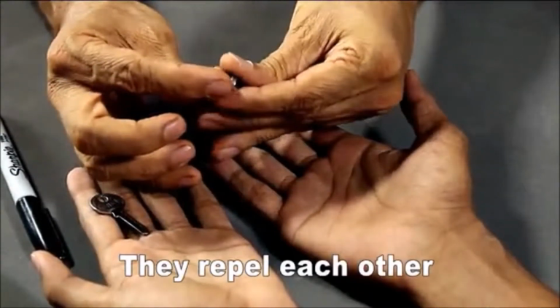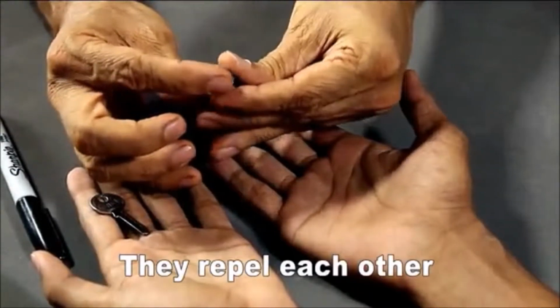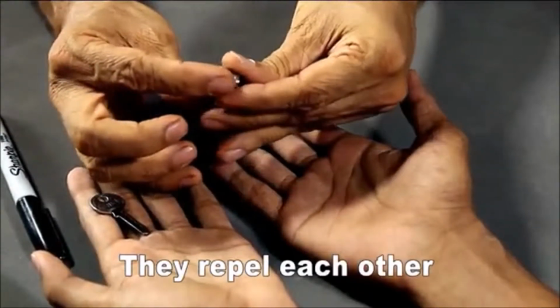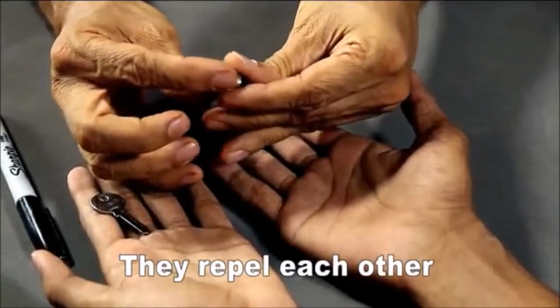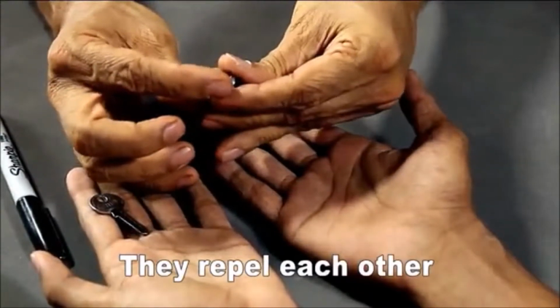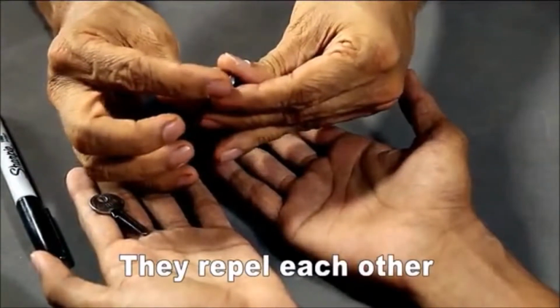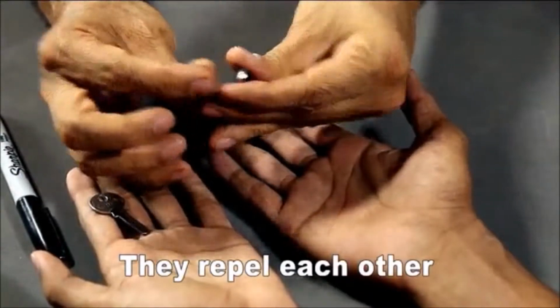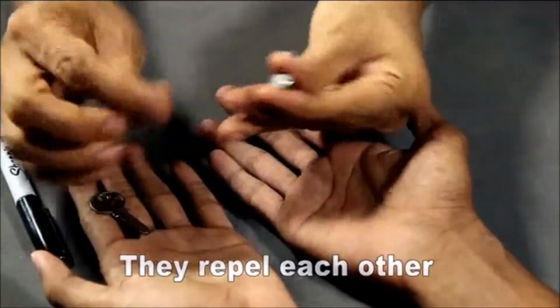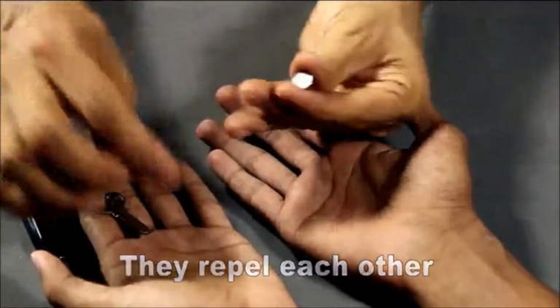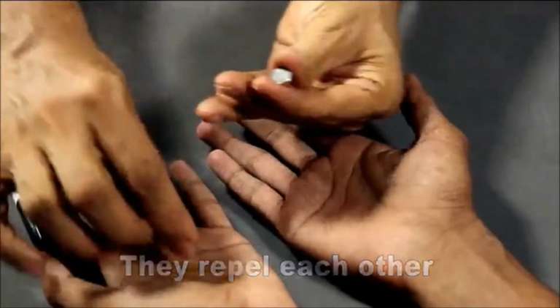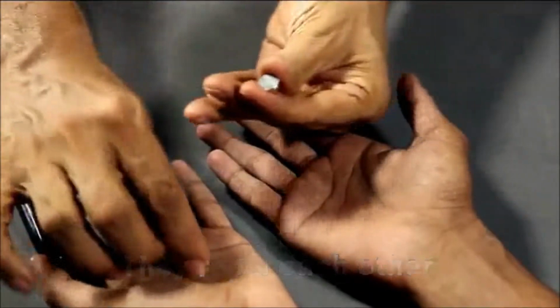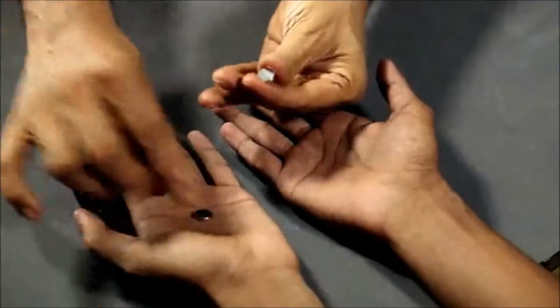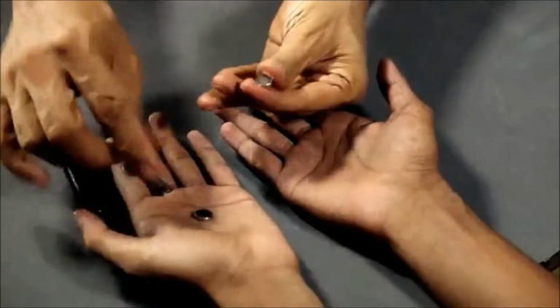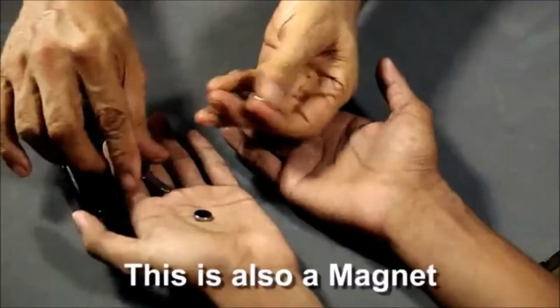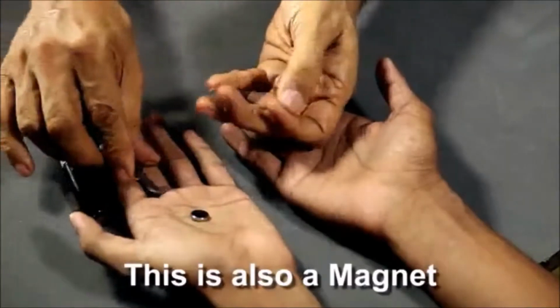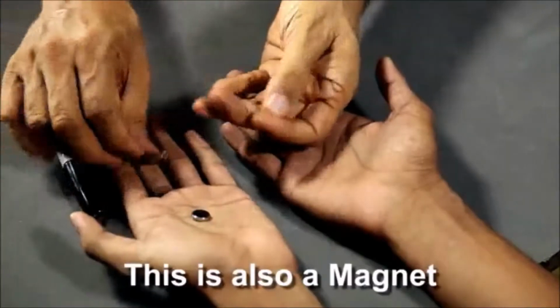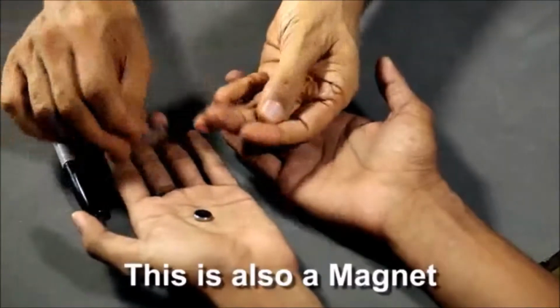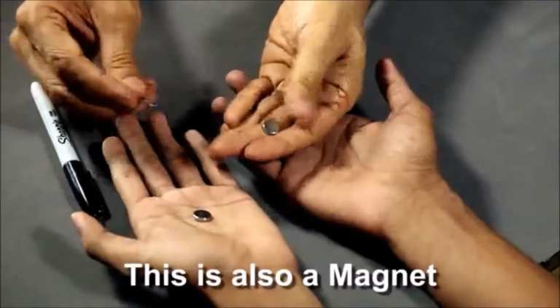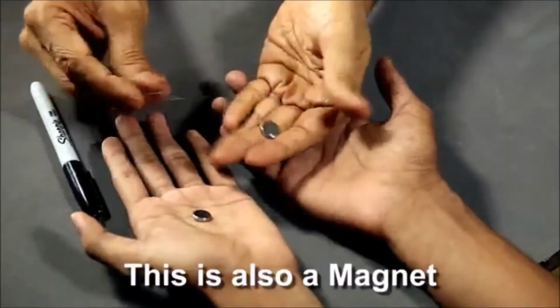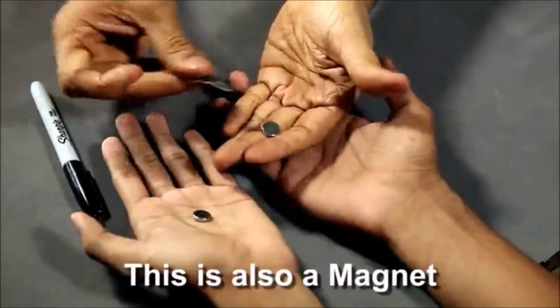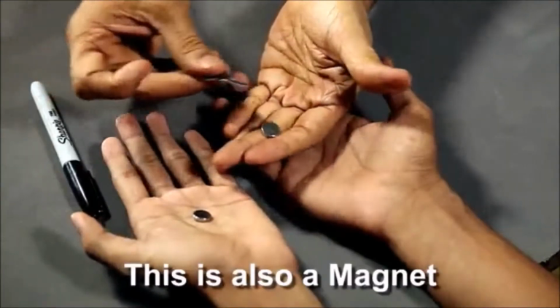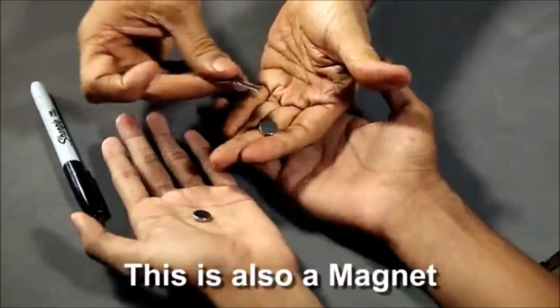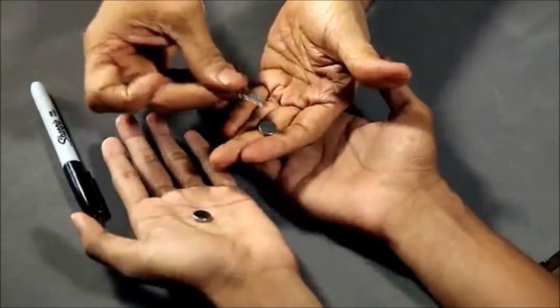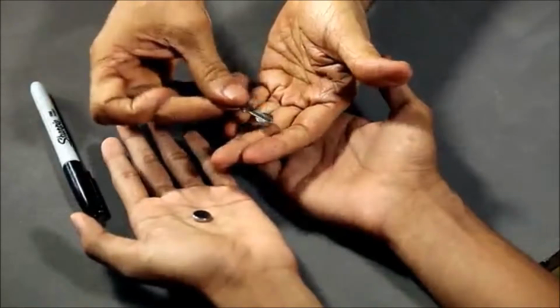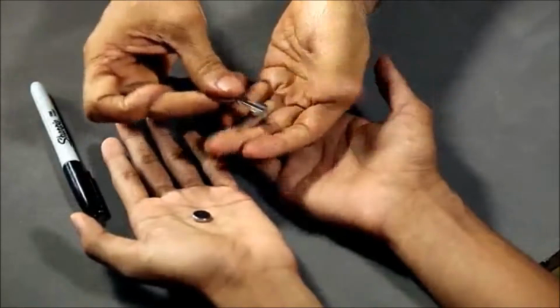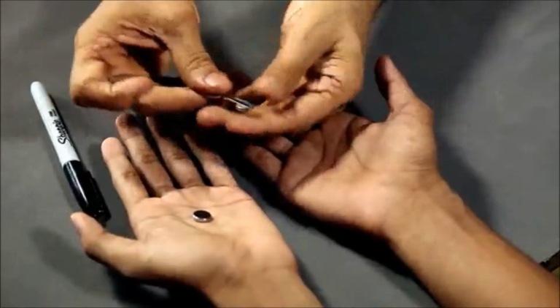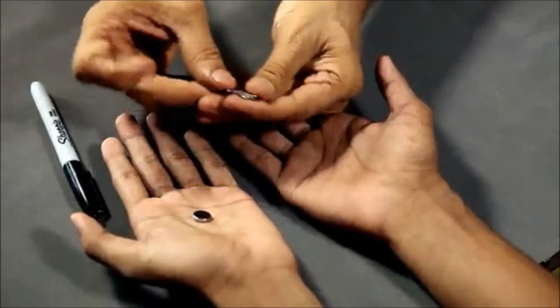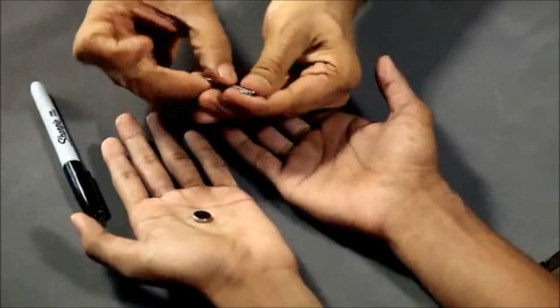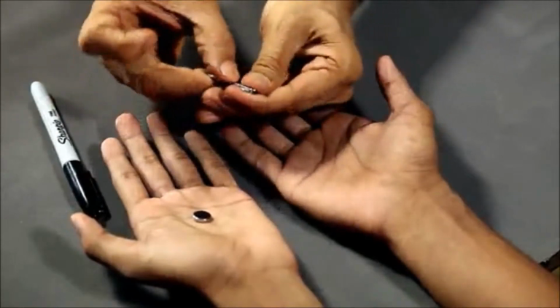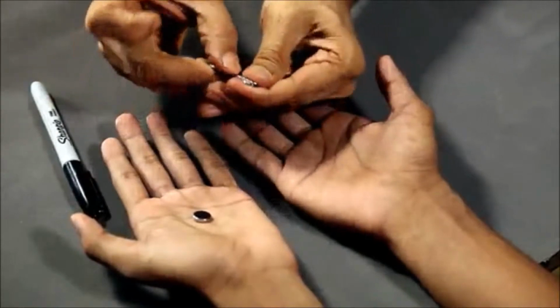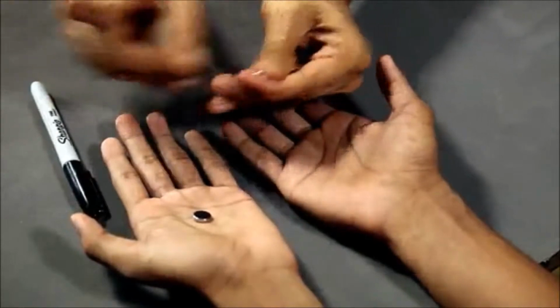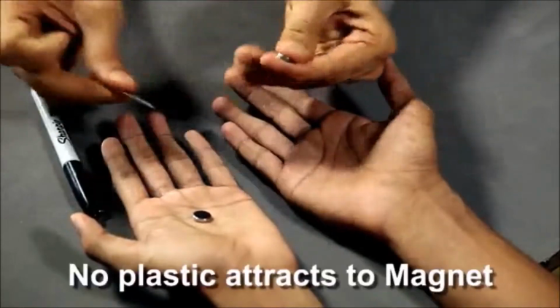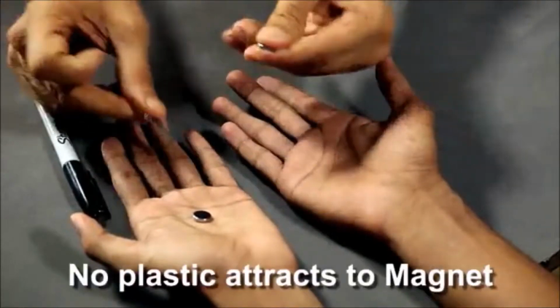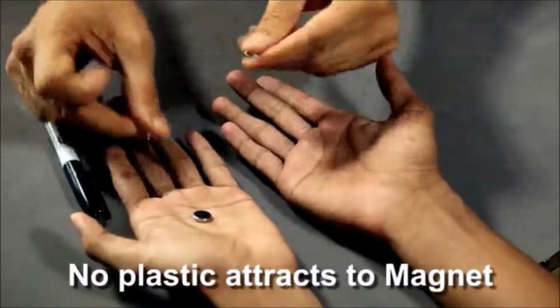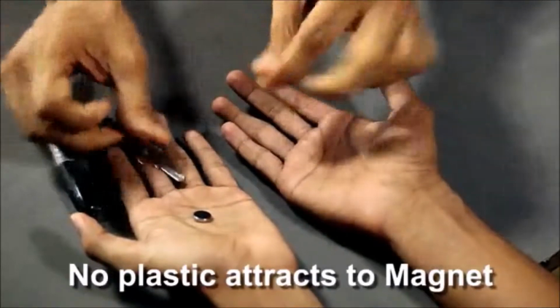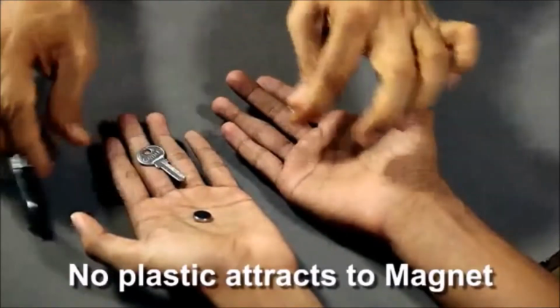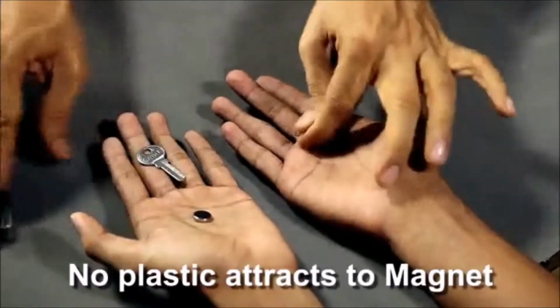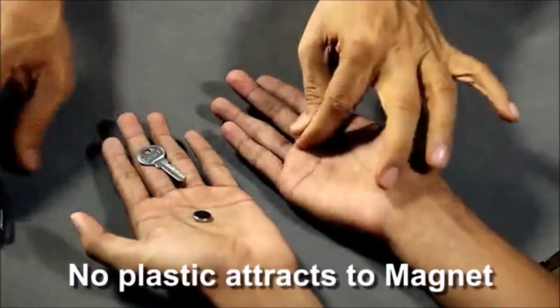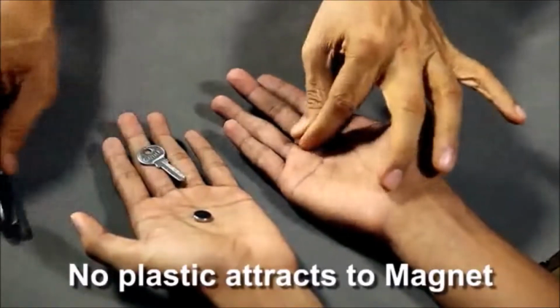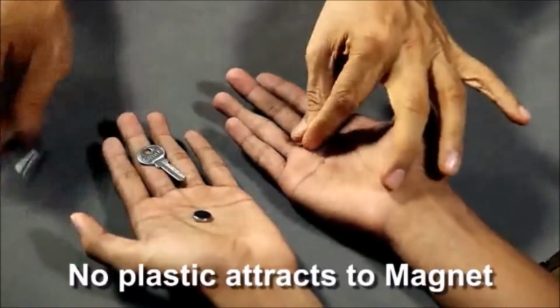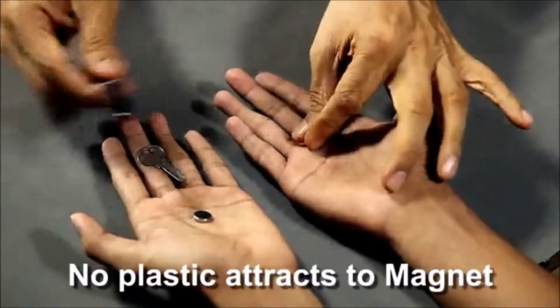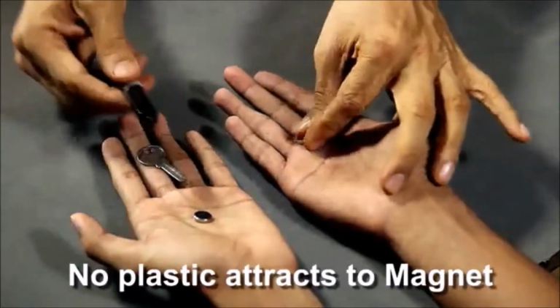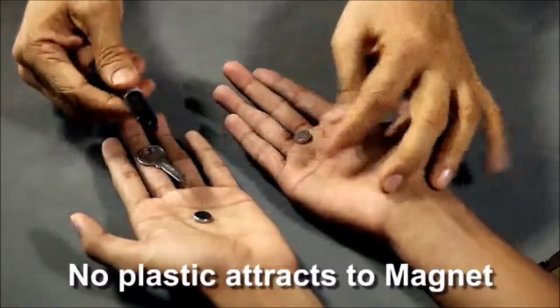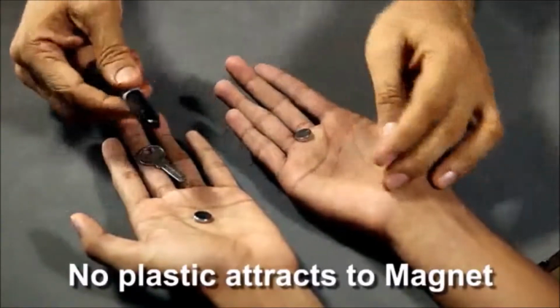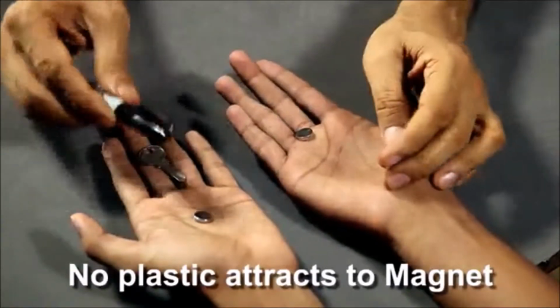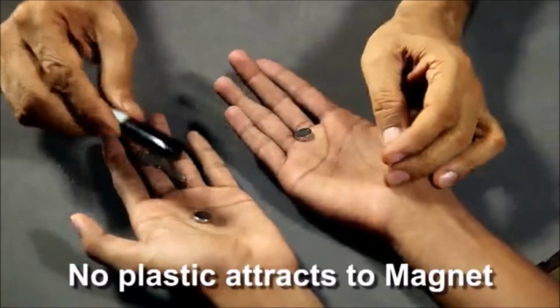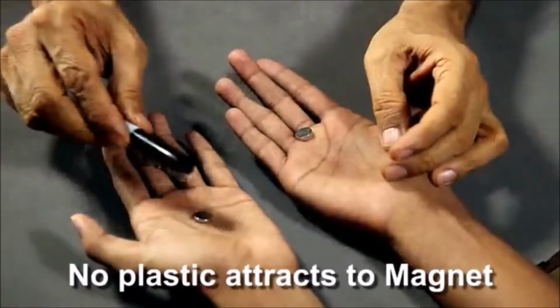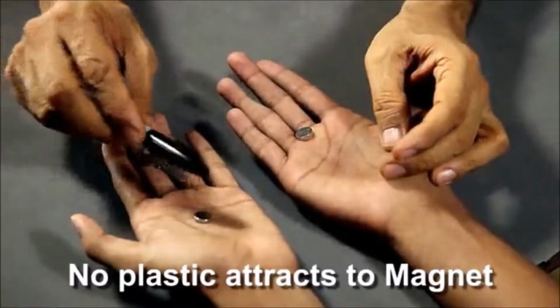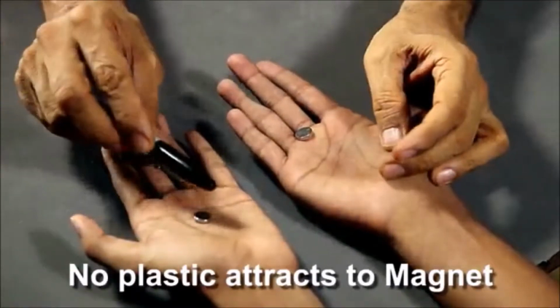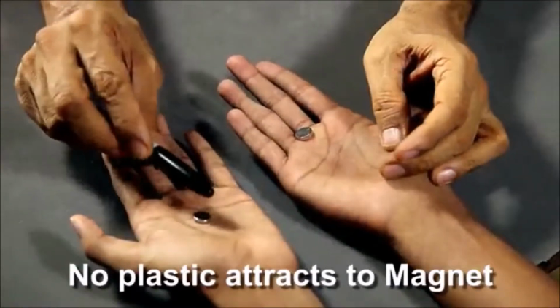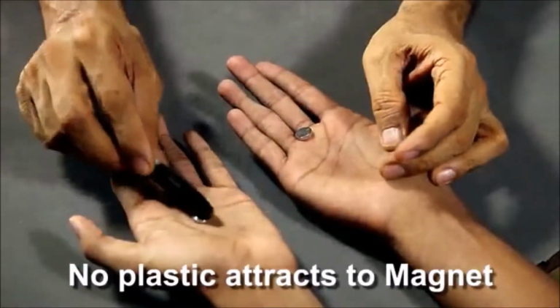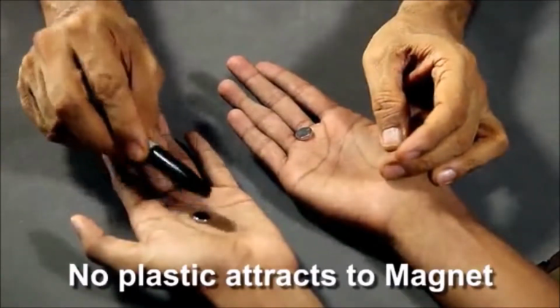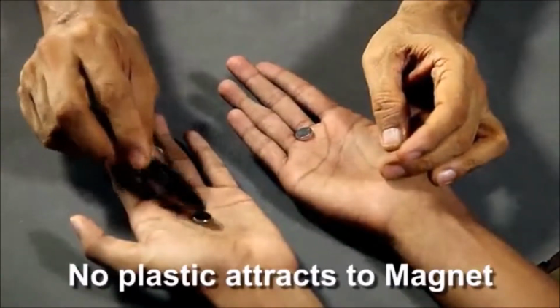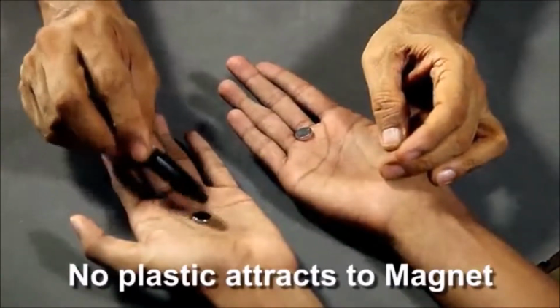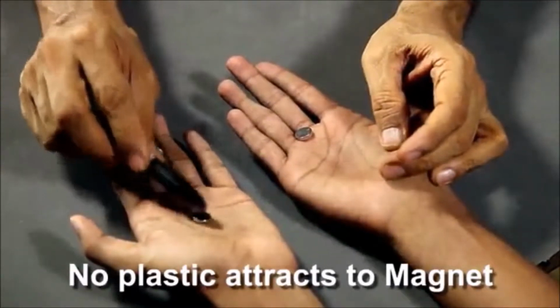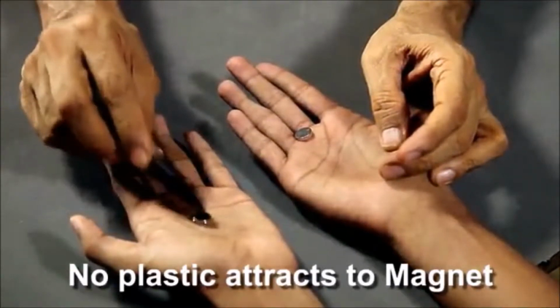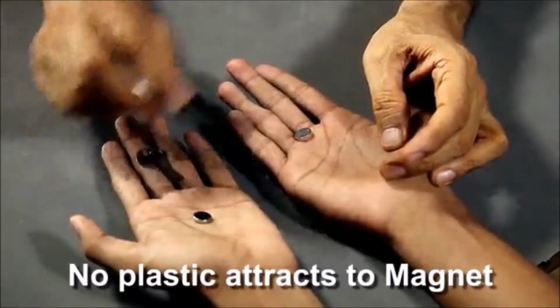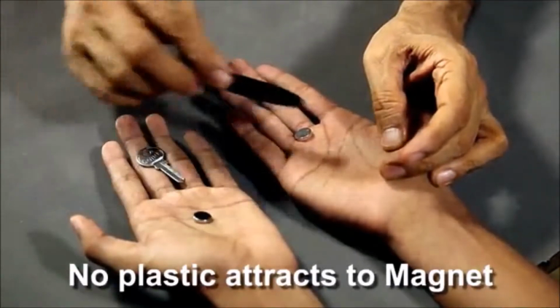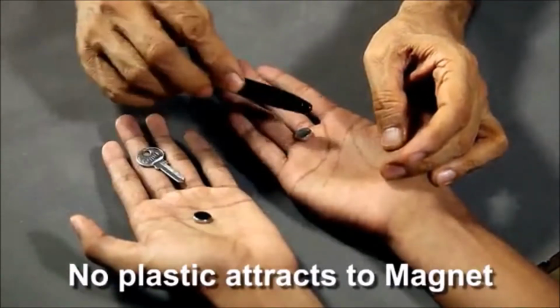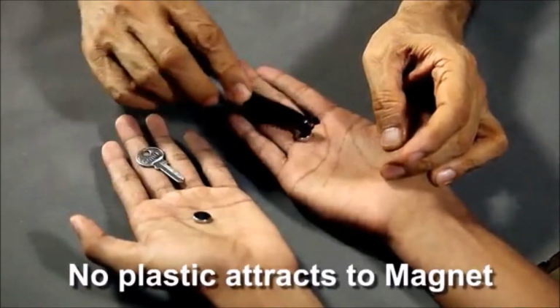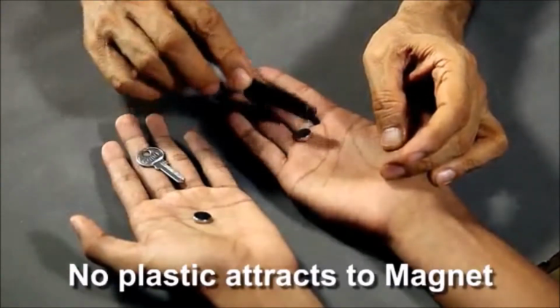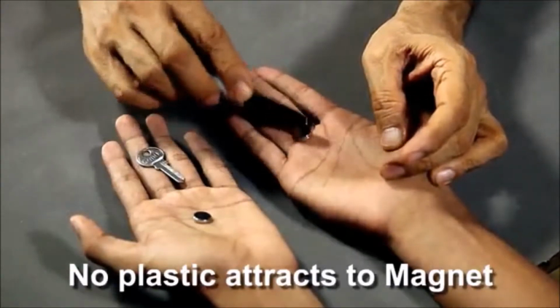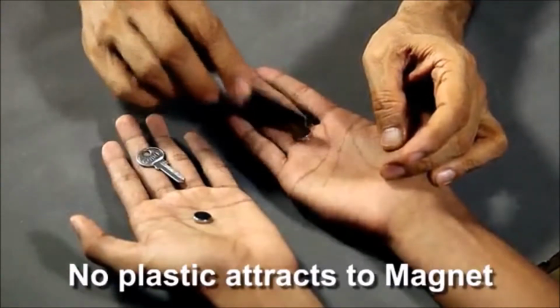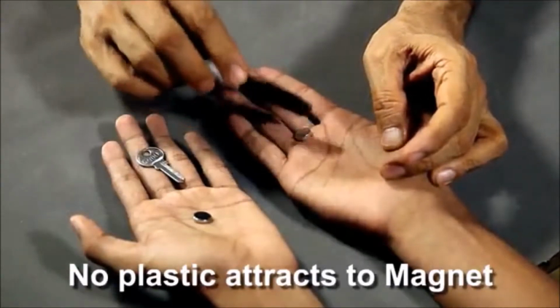But this magnet is also magnetic. Now what's interesting is even the plastic doesn't stick, of course, to the magnet.